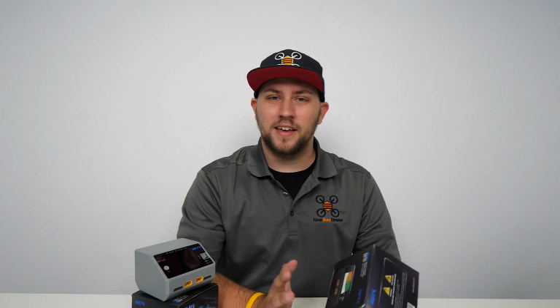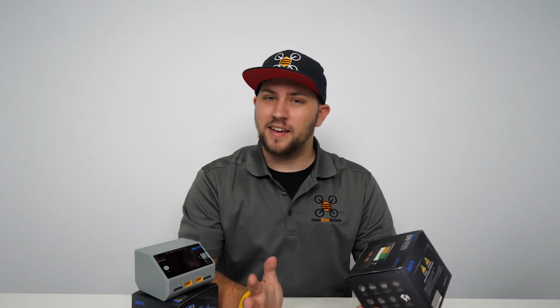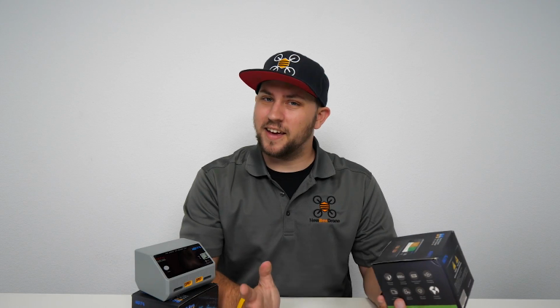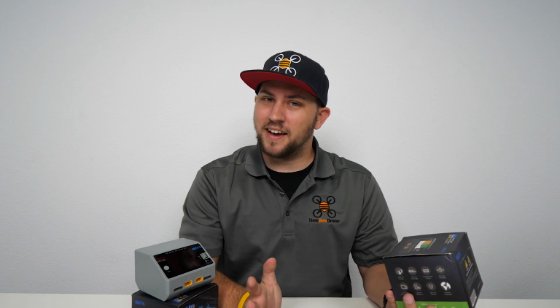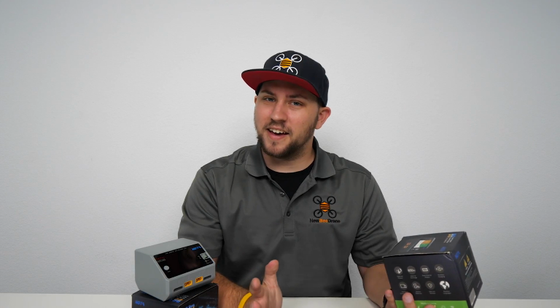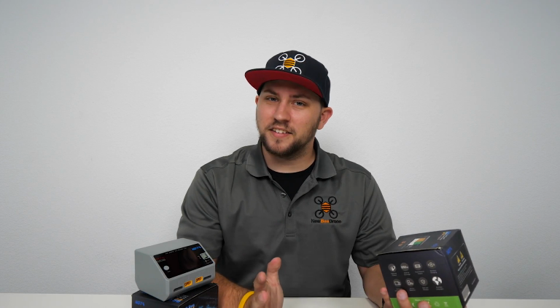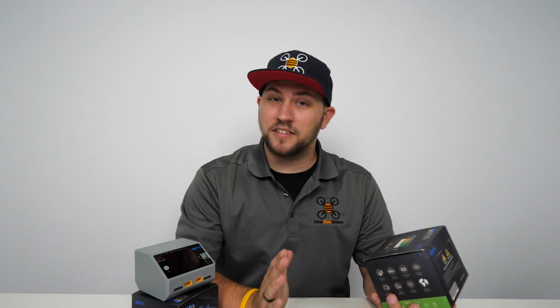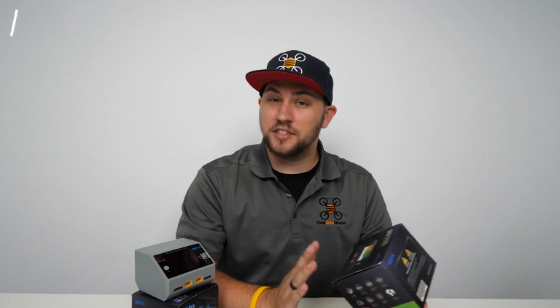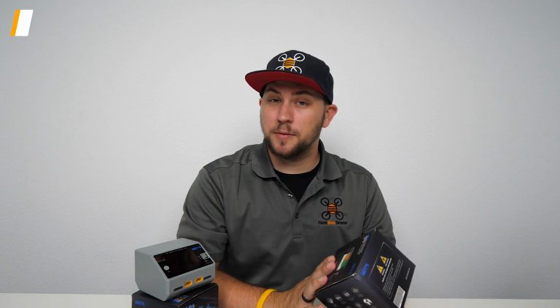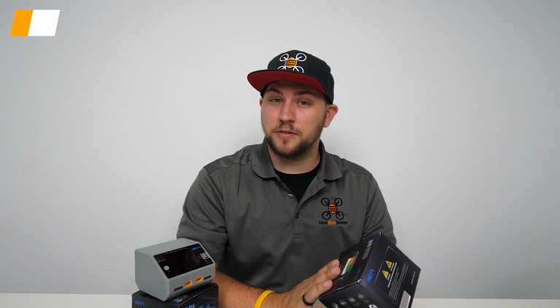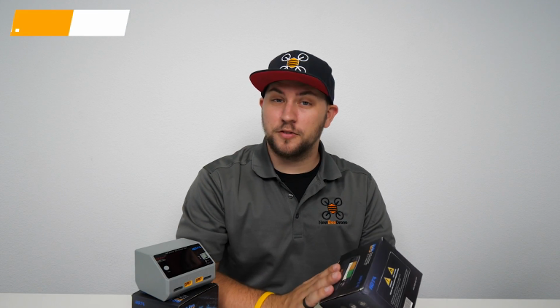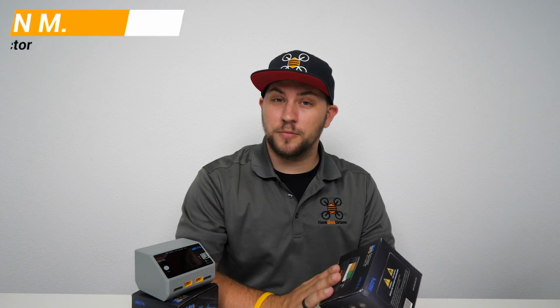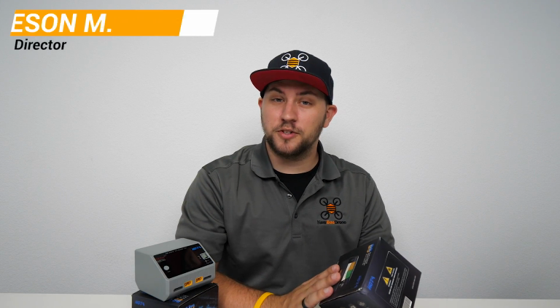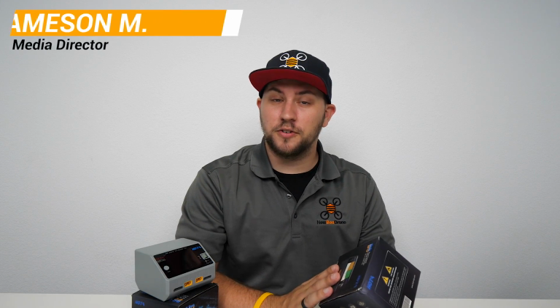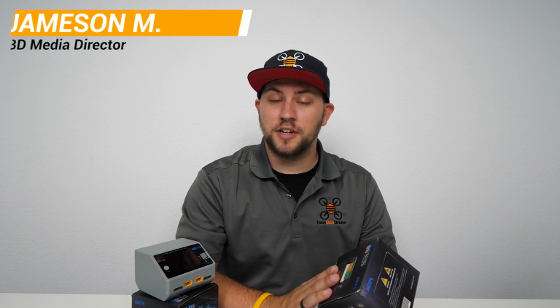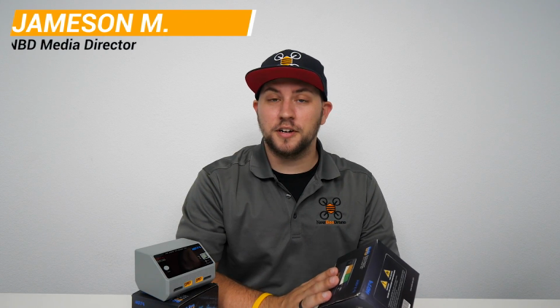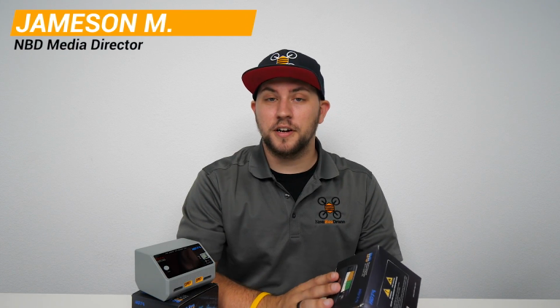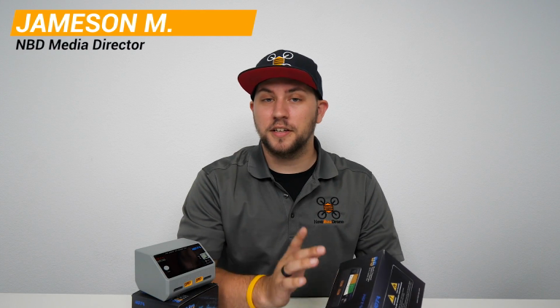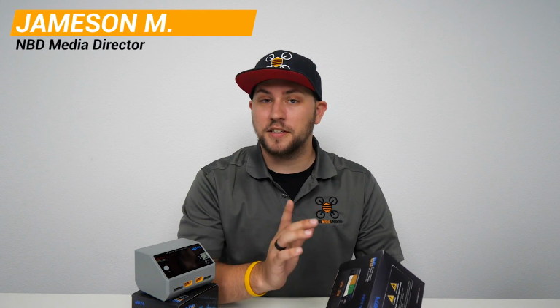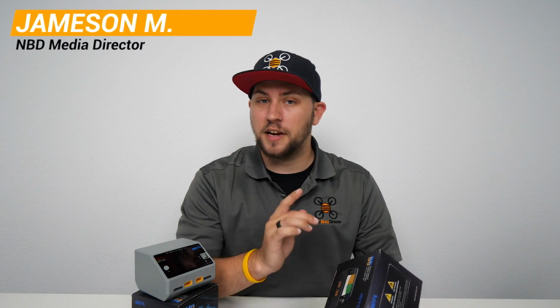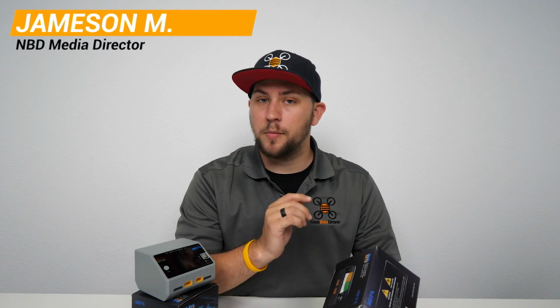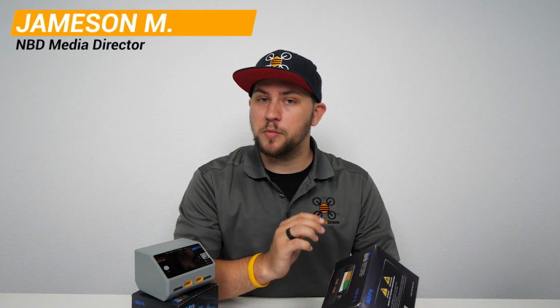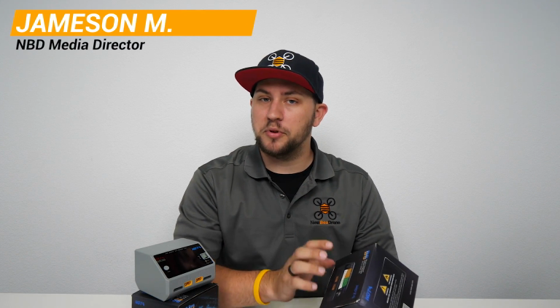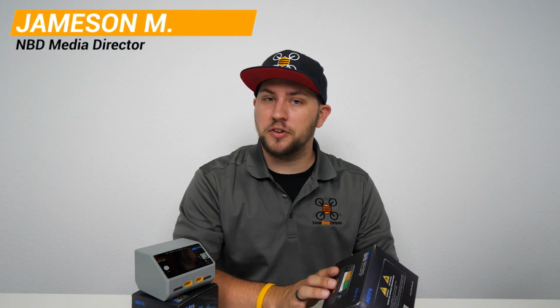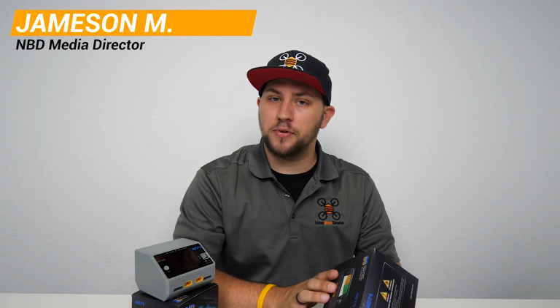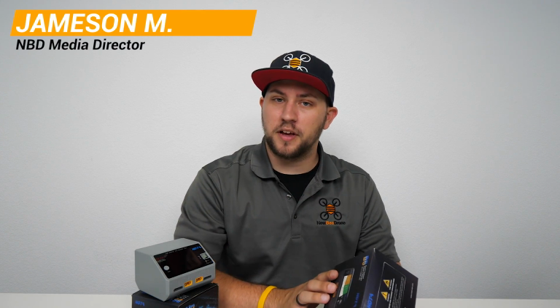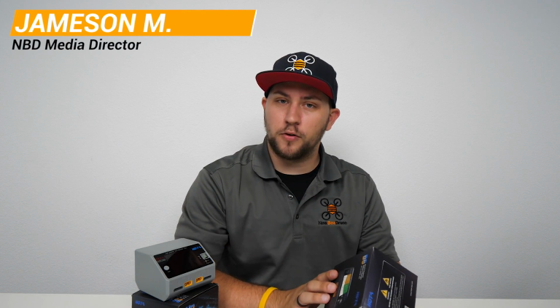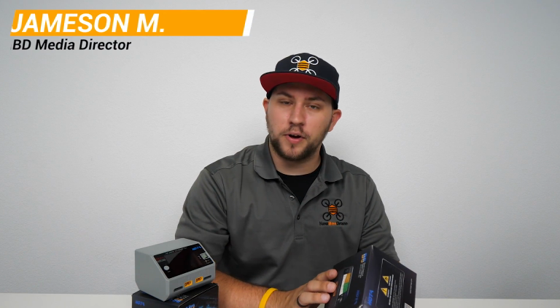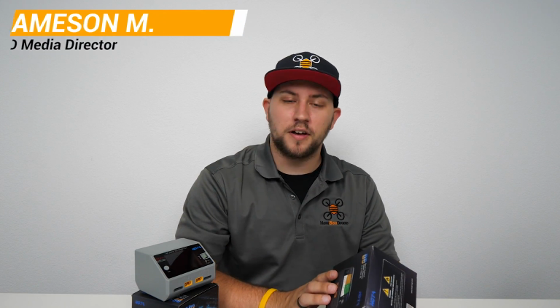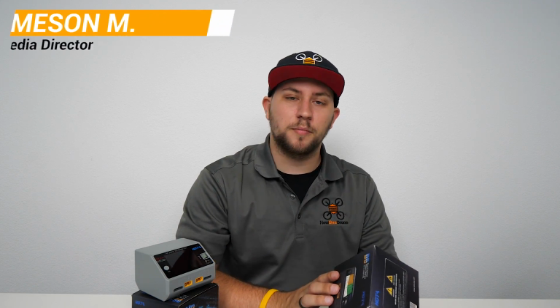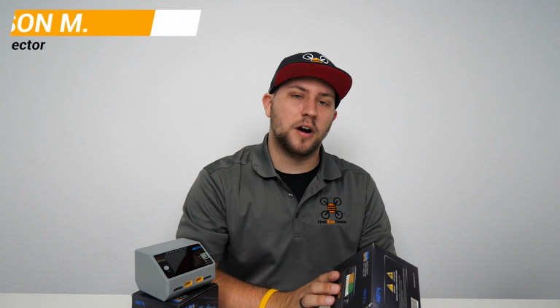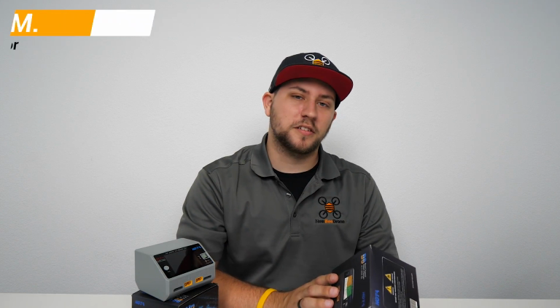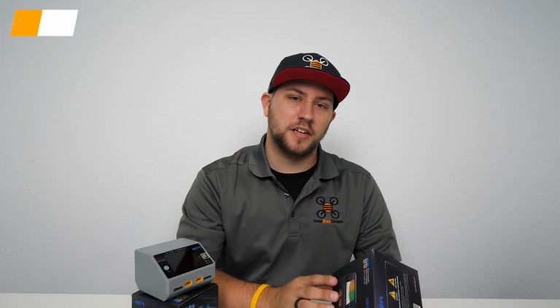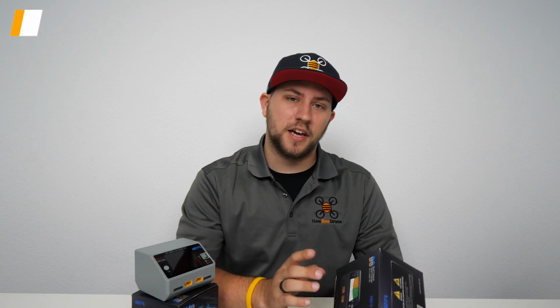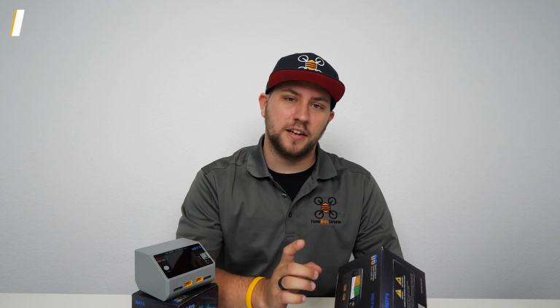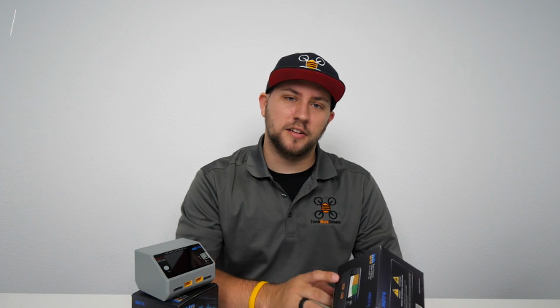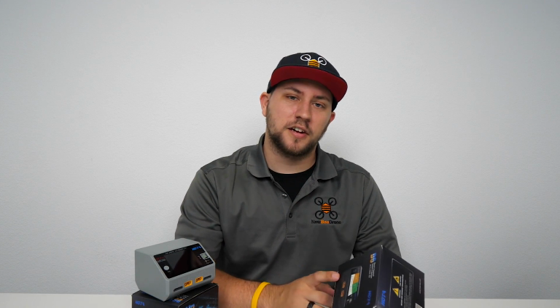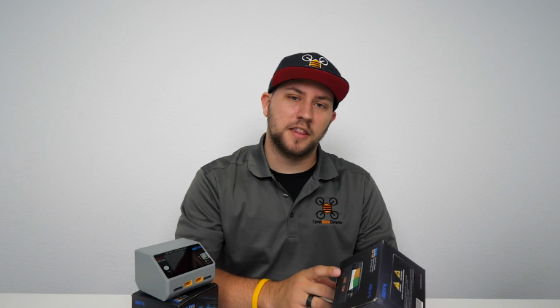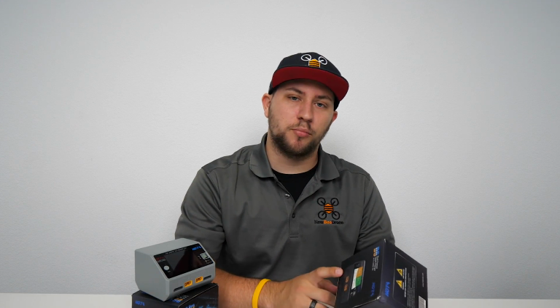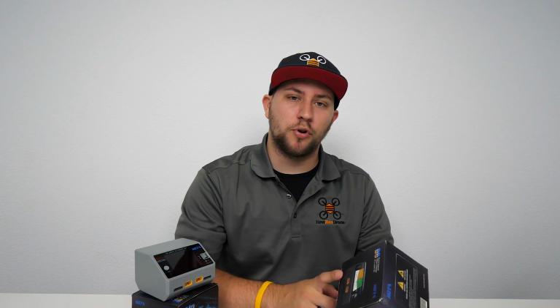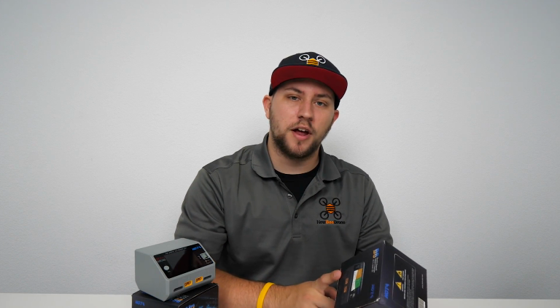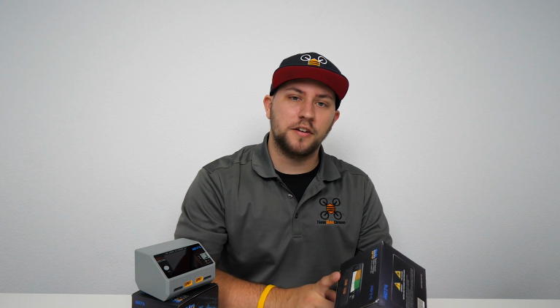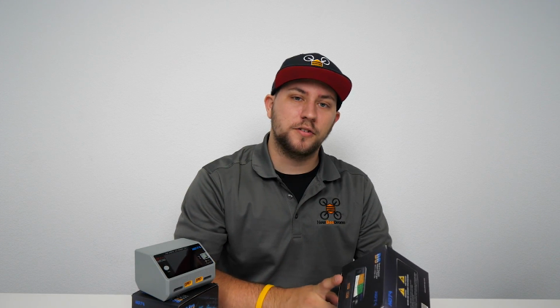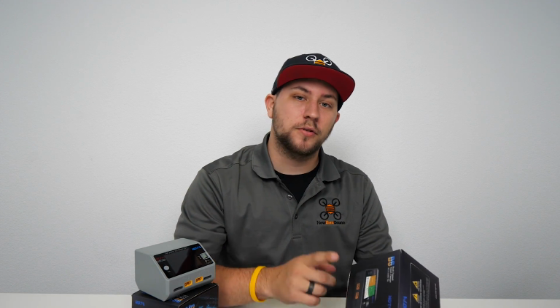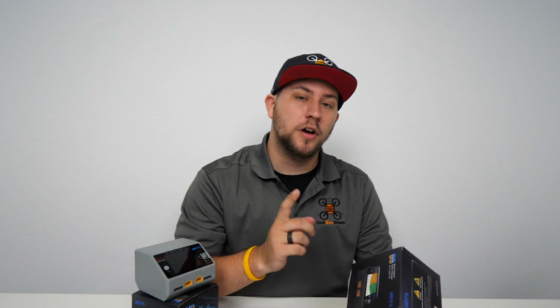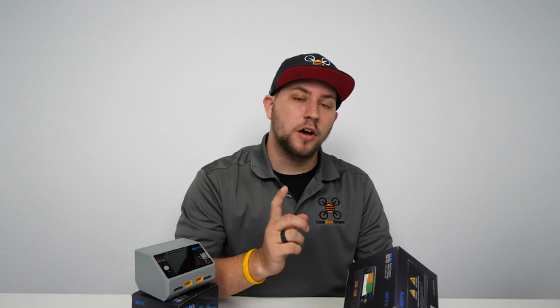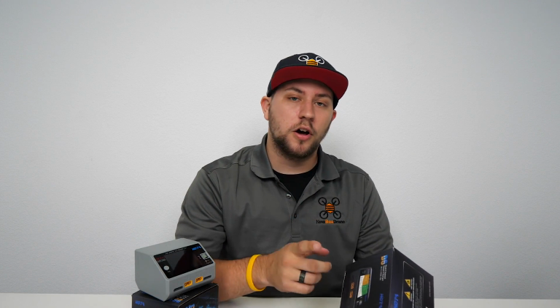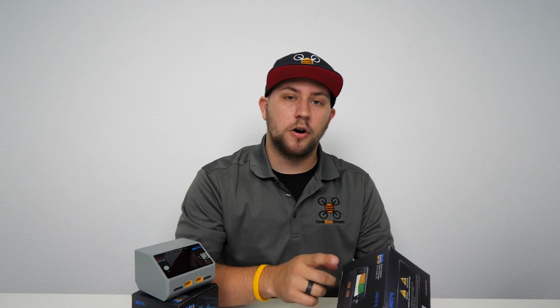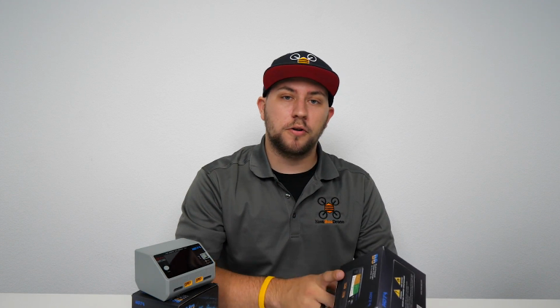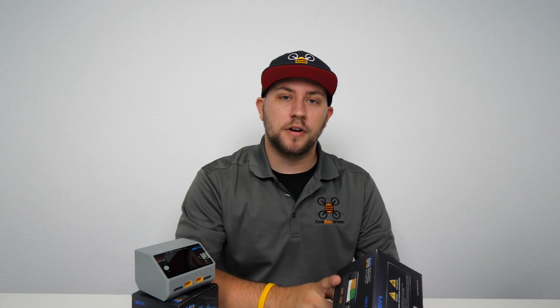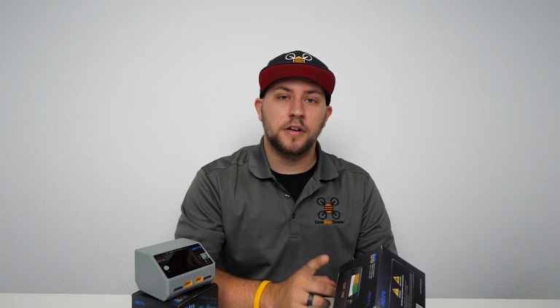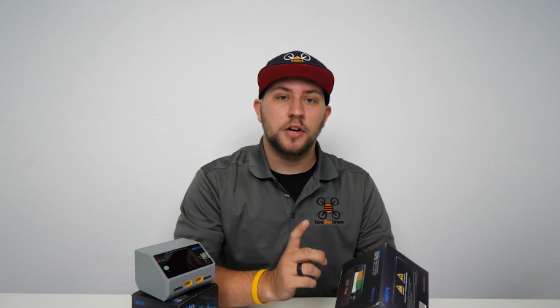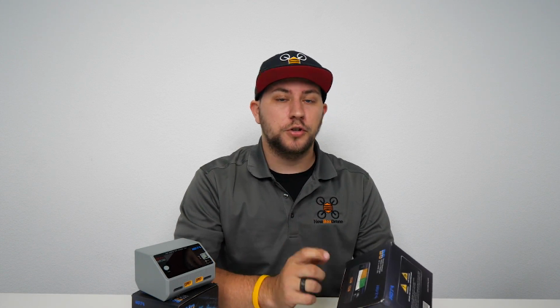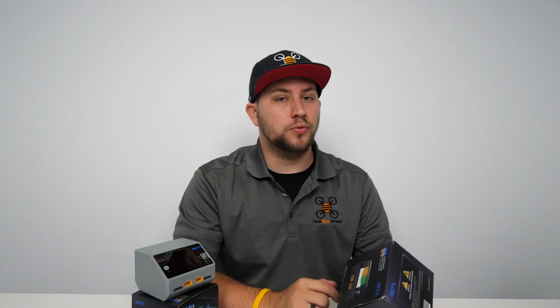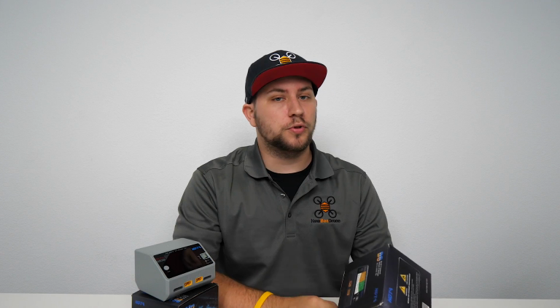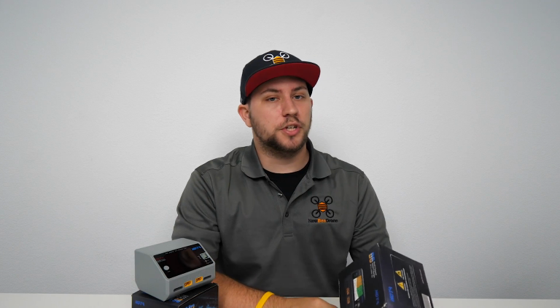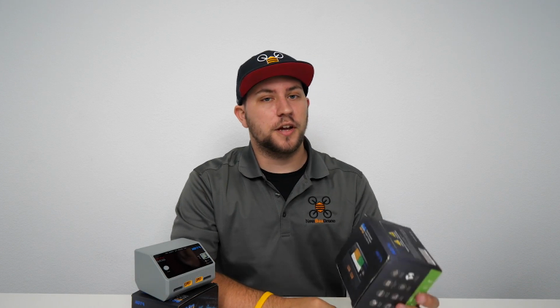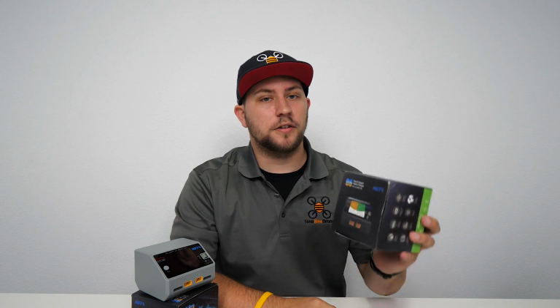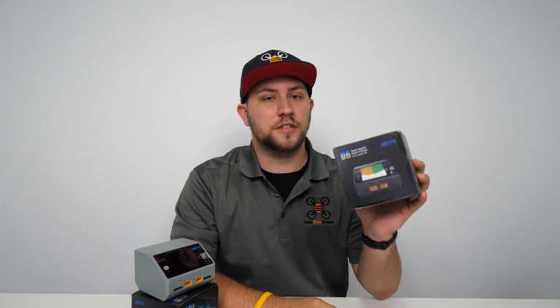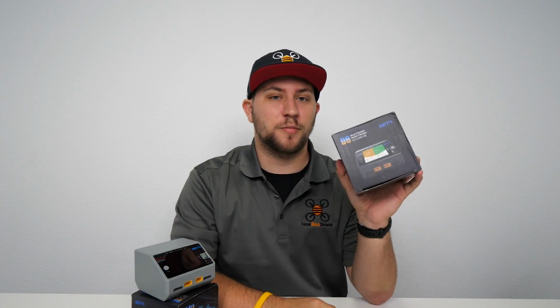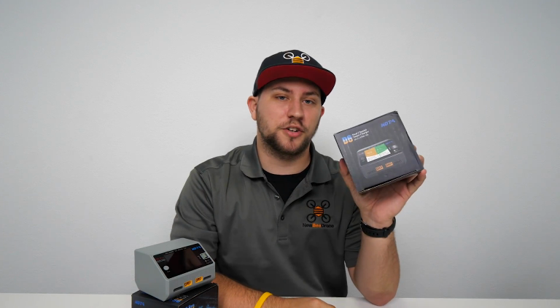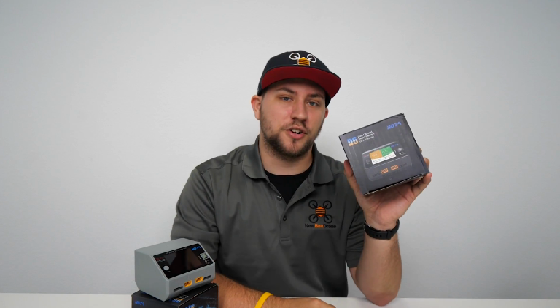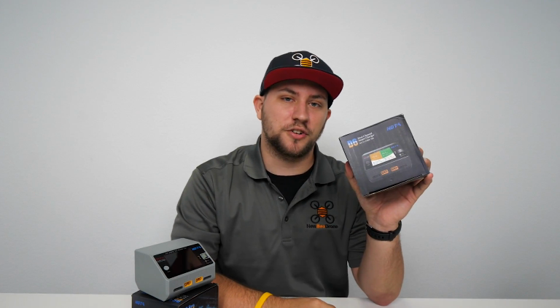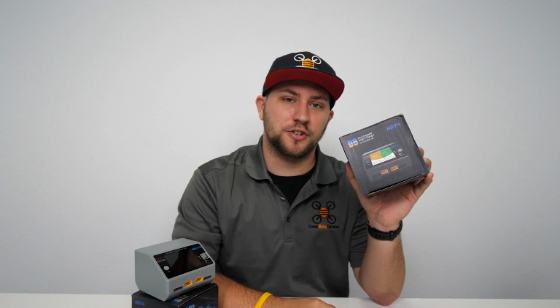Hey guys, James with NewbyDrone here. Today I'm going to be doing a quick unboxing and look at the brand new Hoda dual channel smart charger.